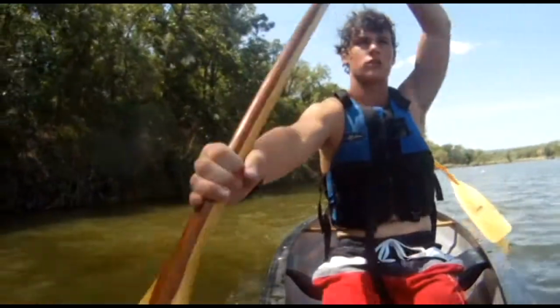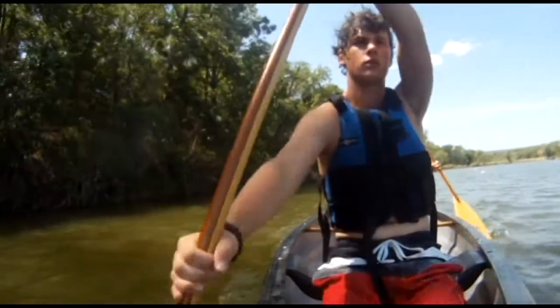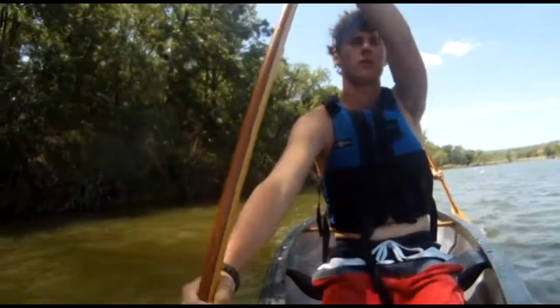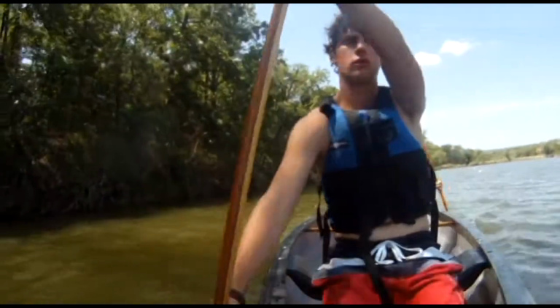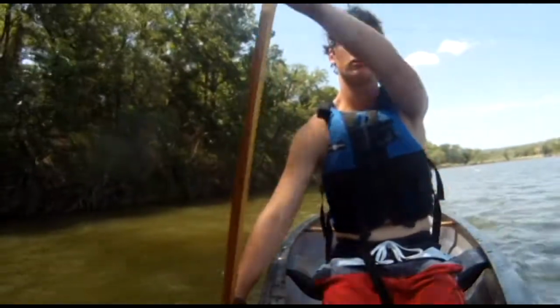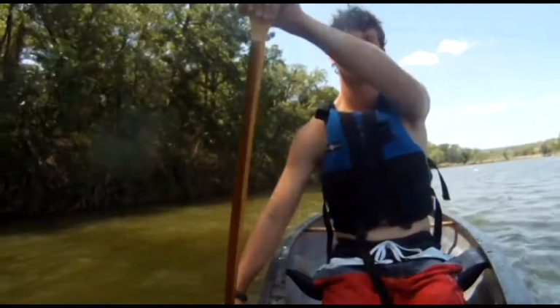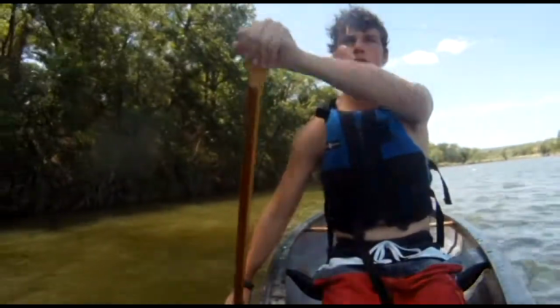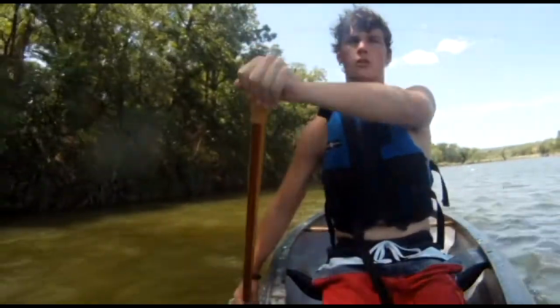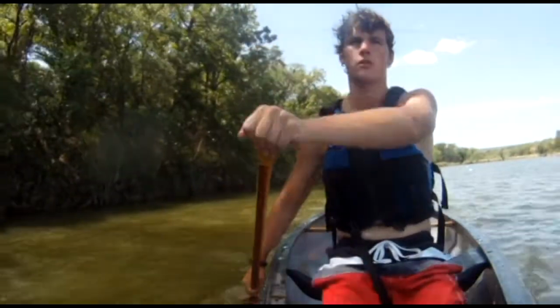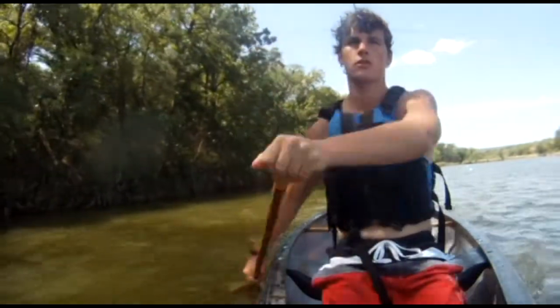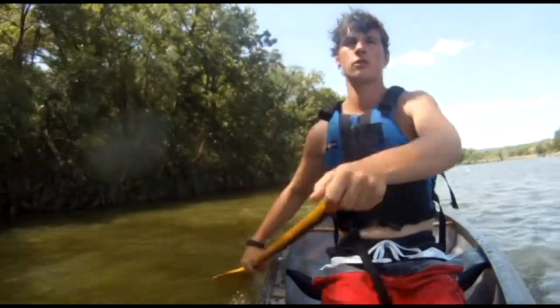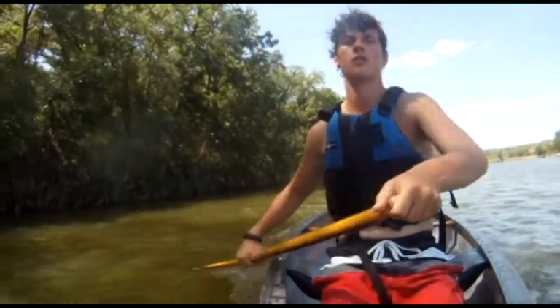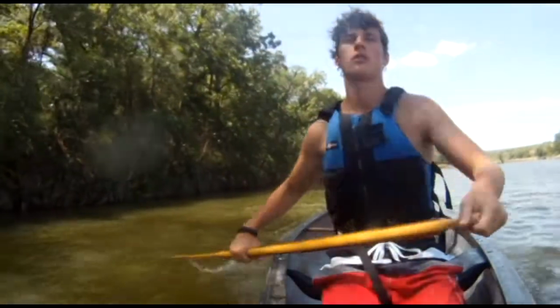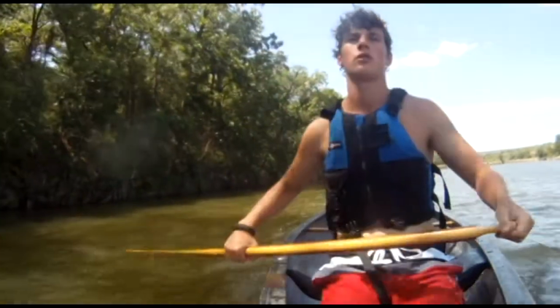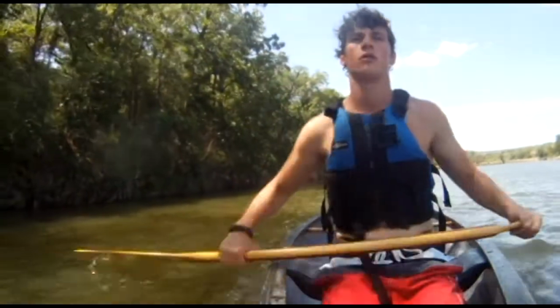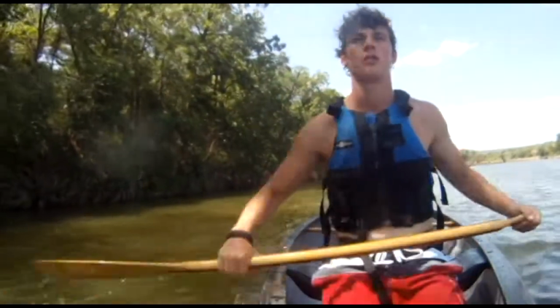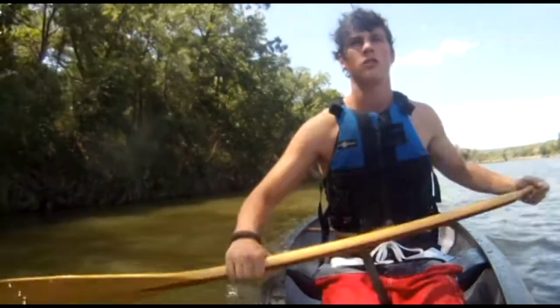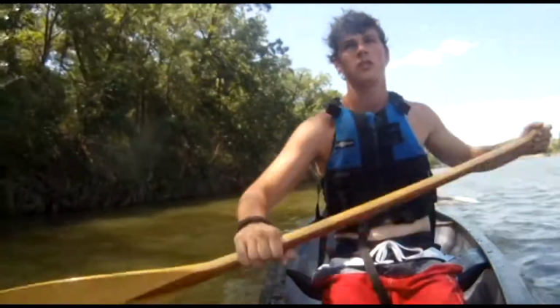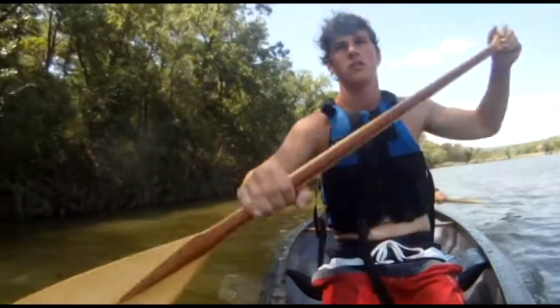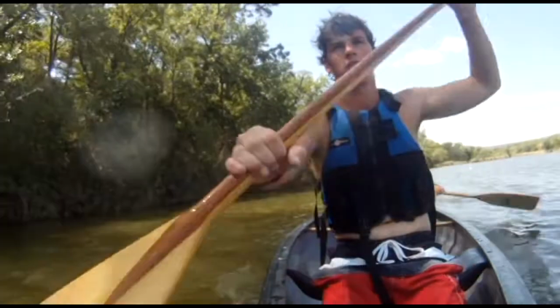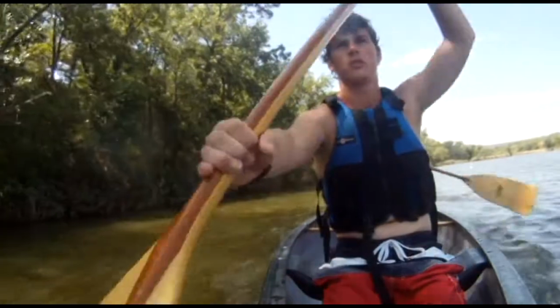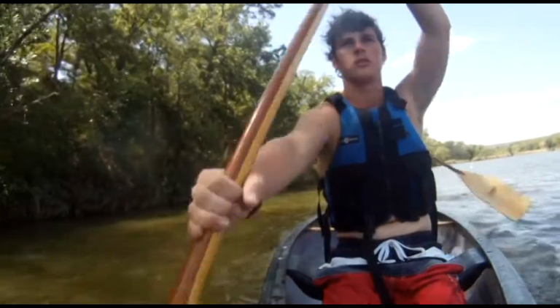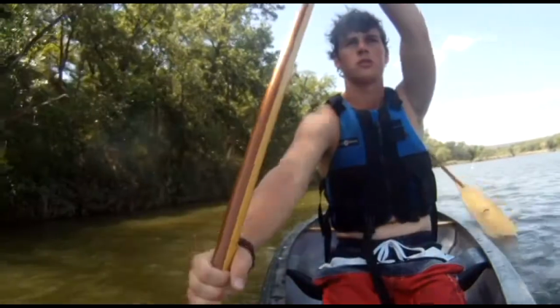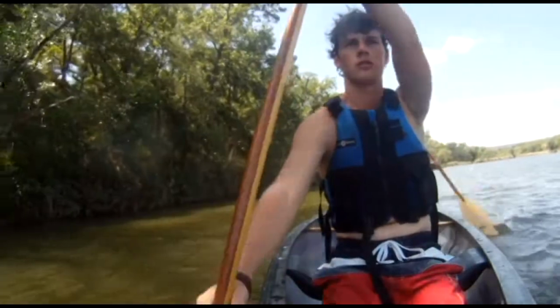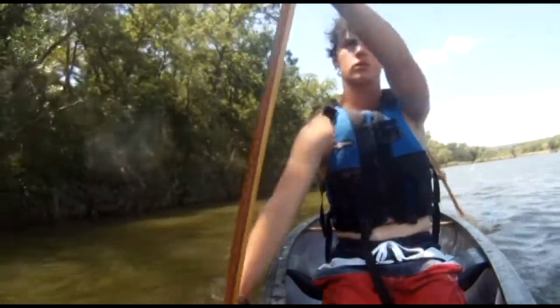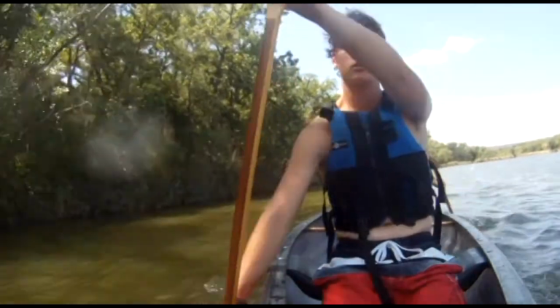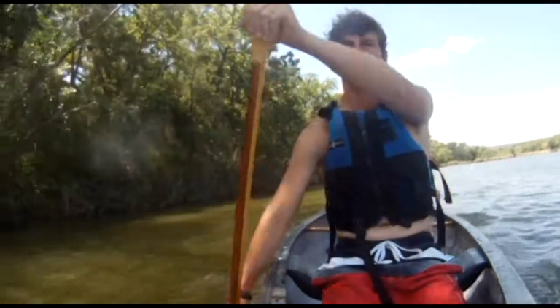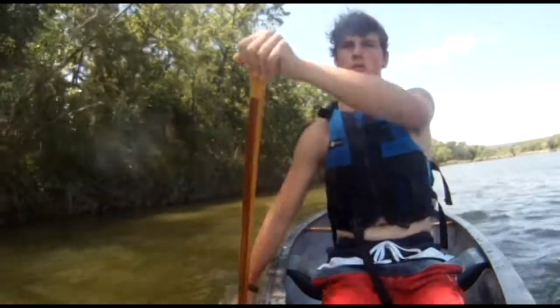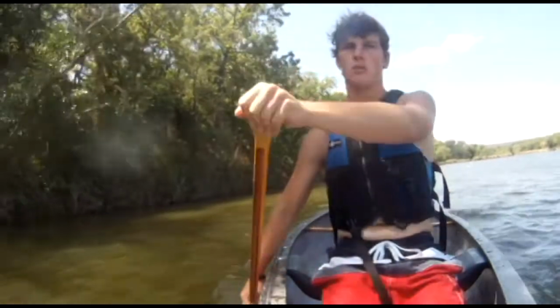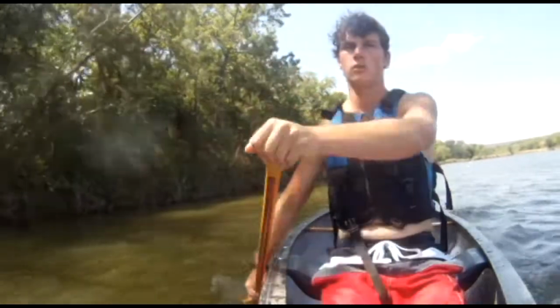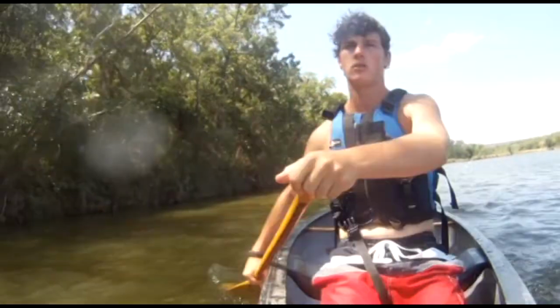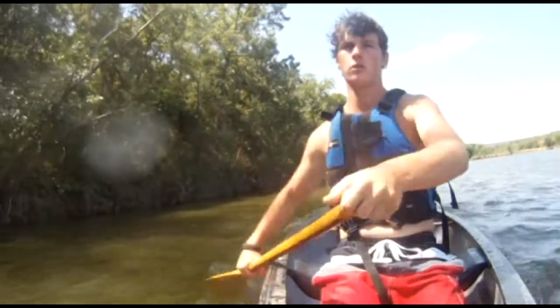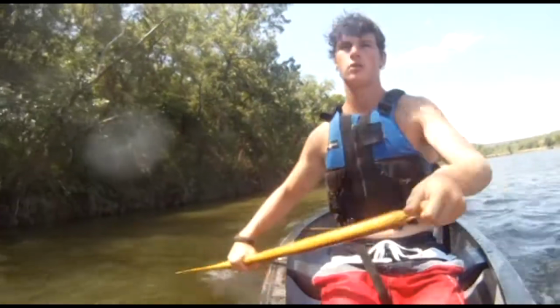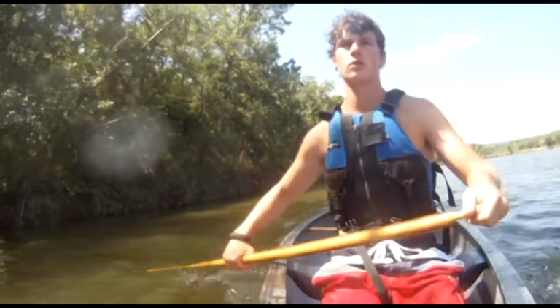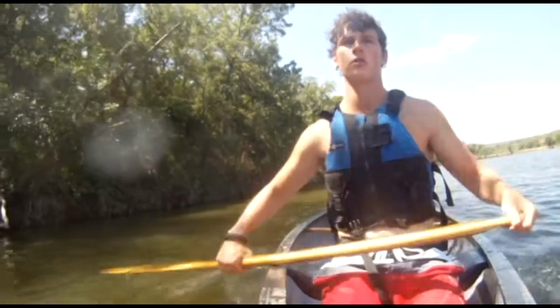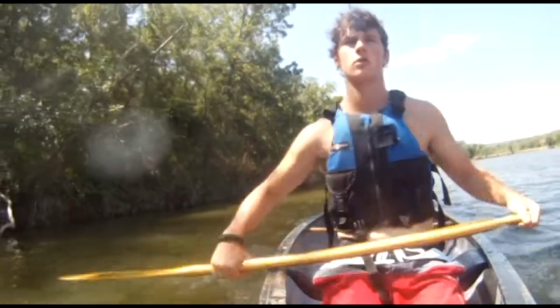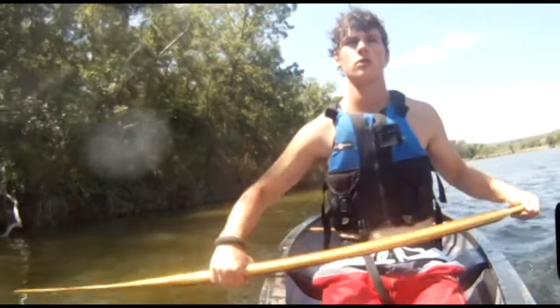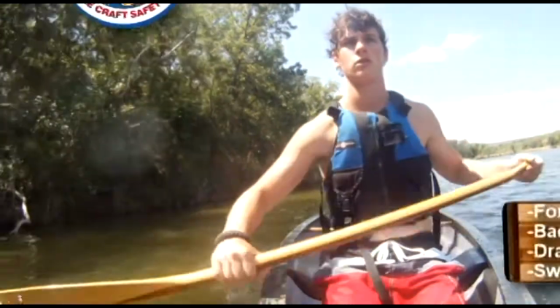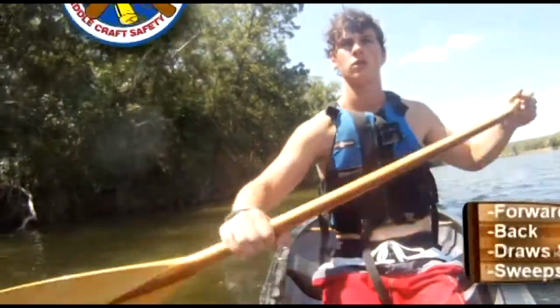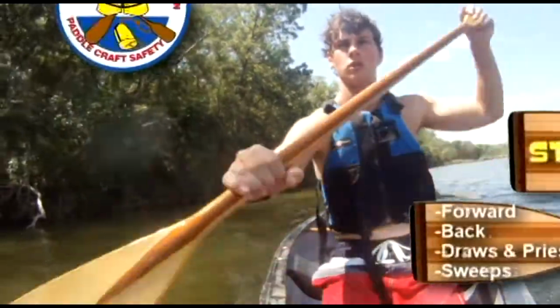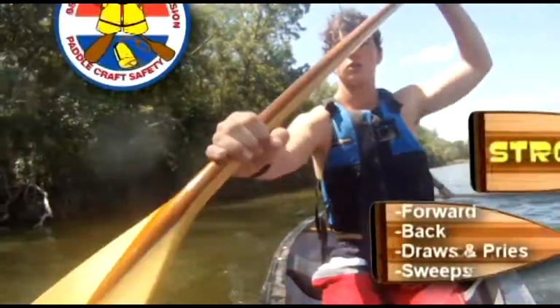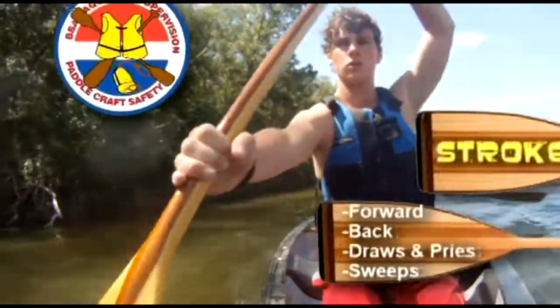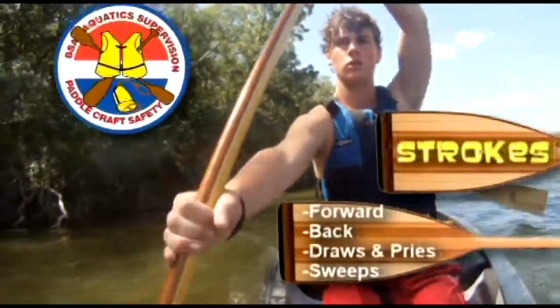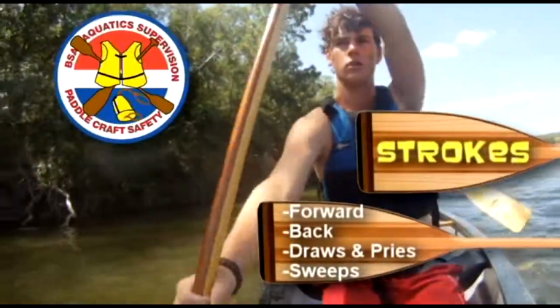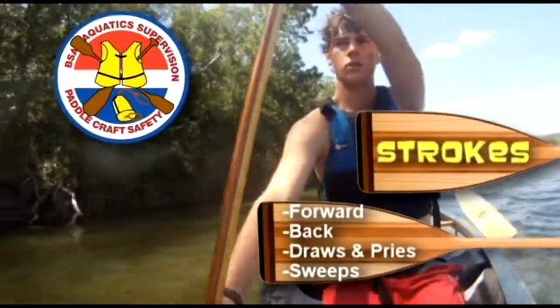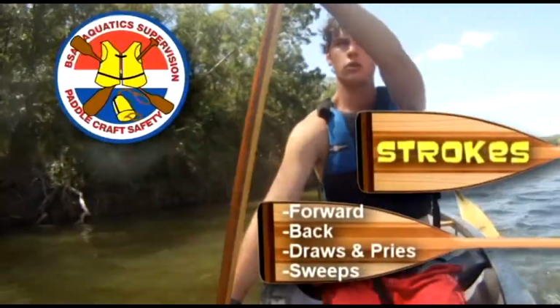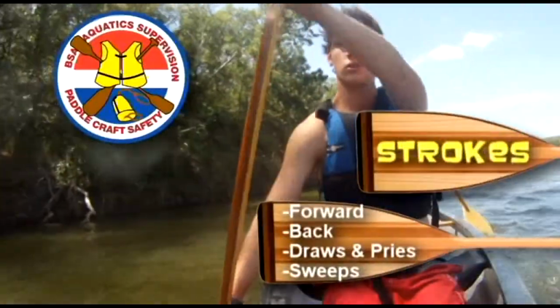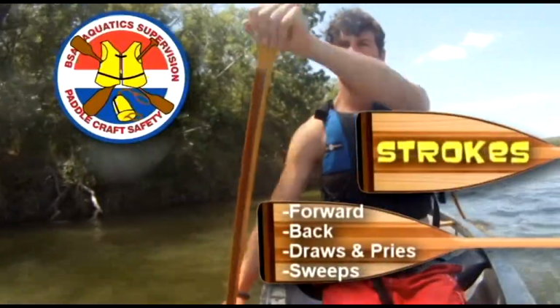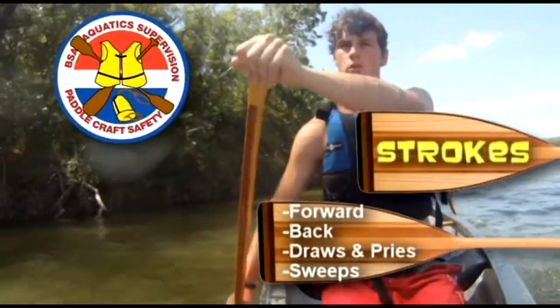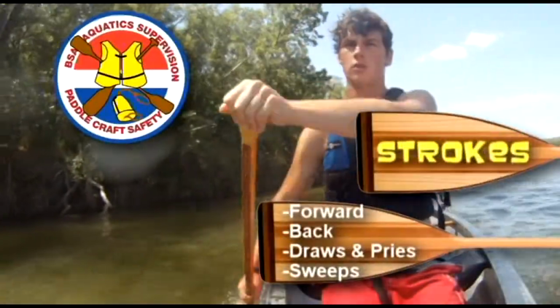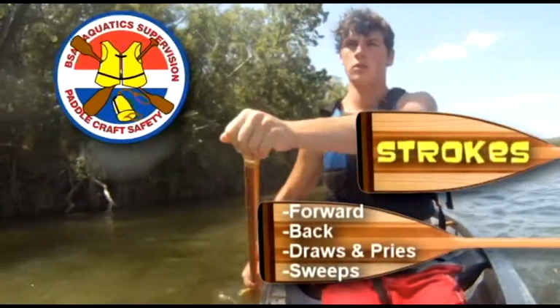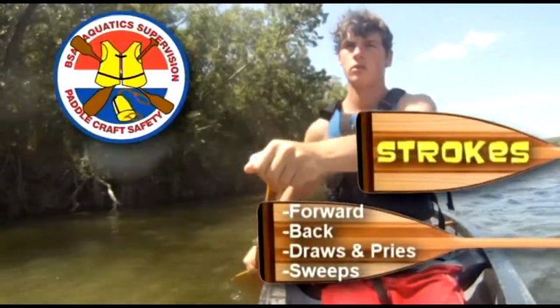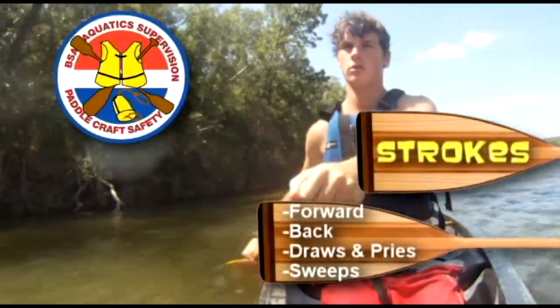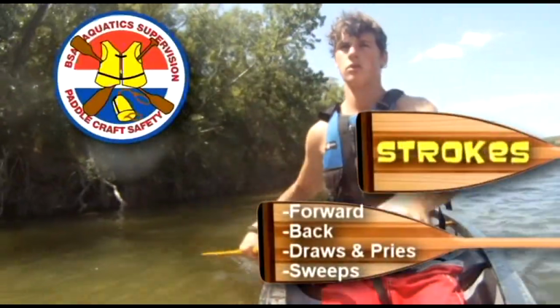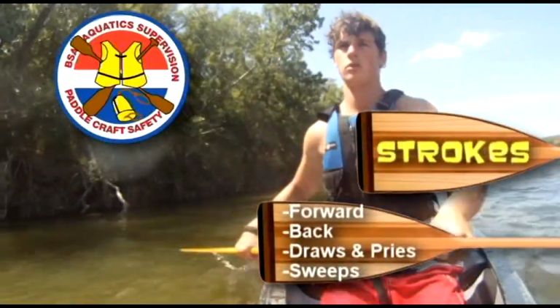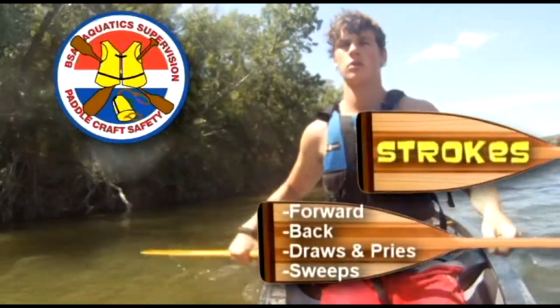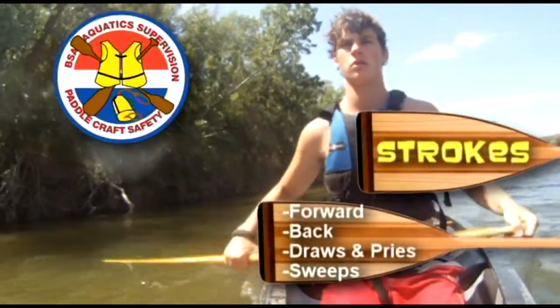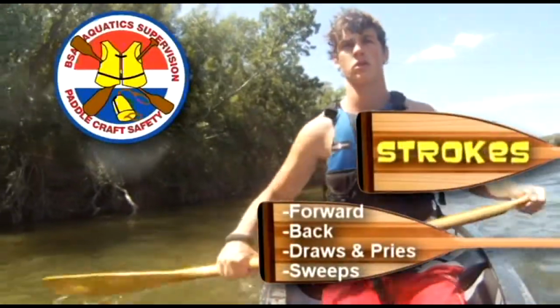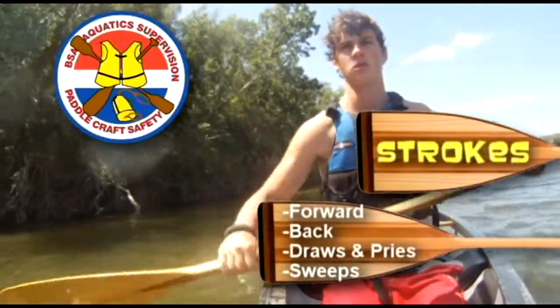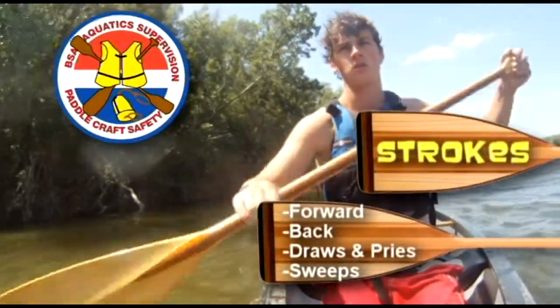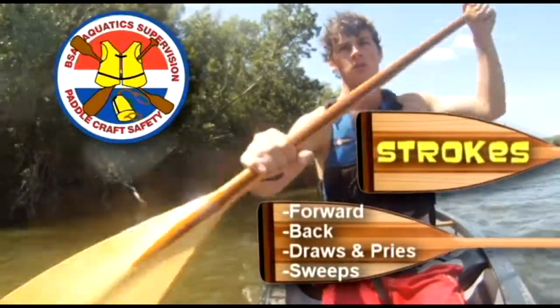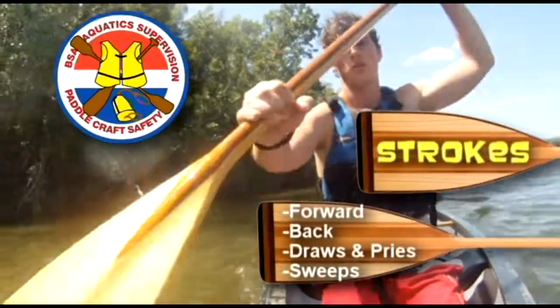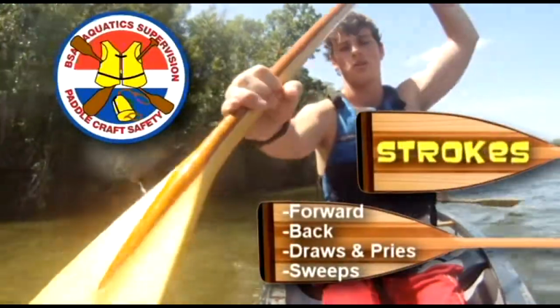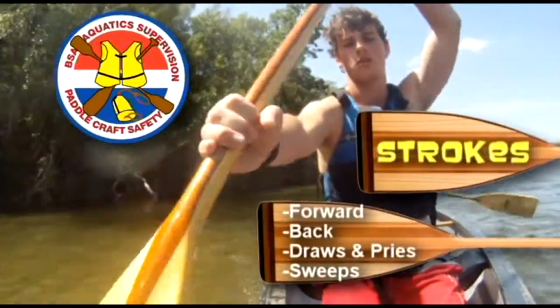Only a few basic strokes are needed to move the canoe where you wish. Let's cover each stroke and what they are used for.